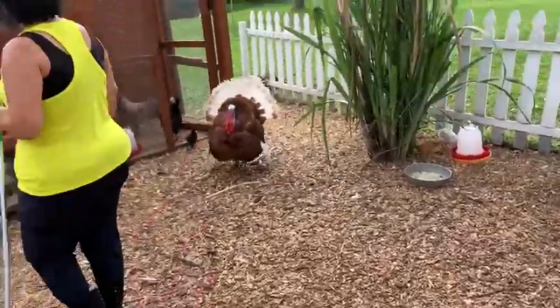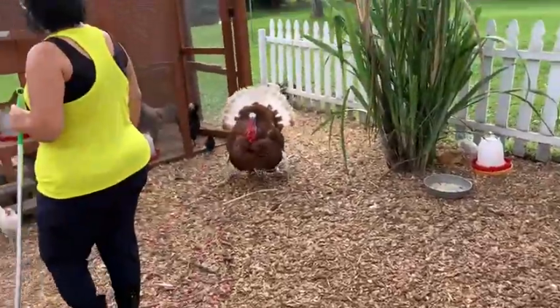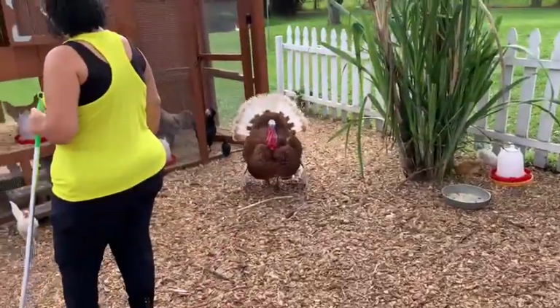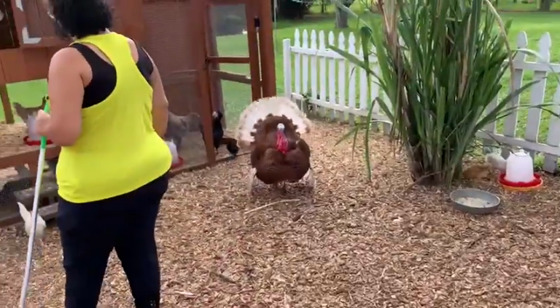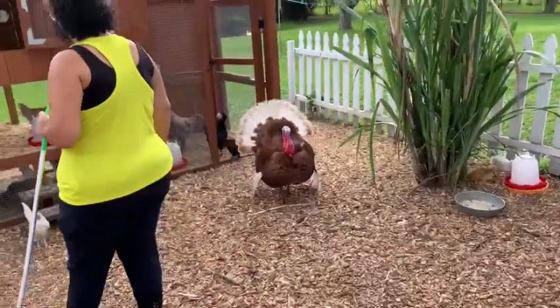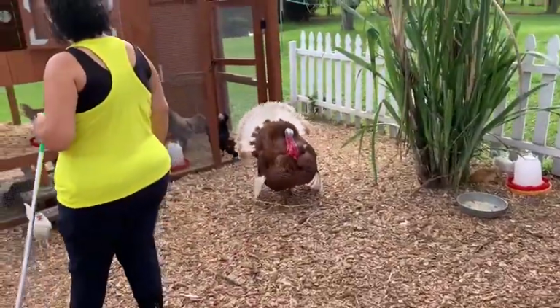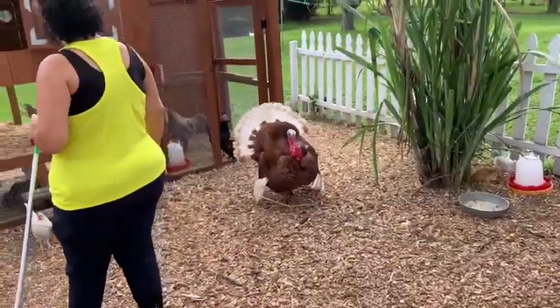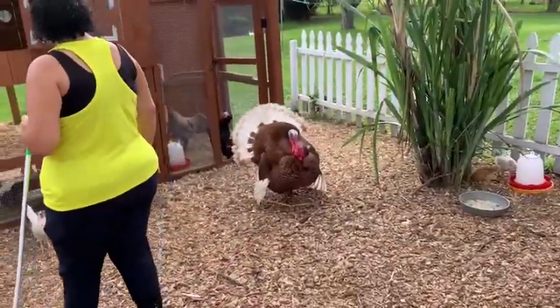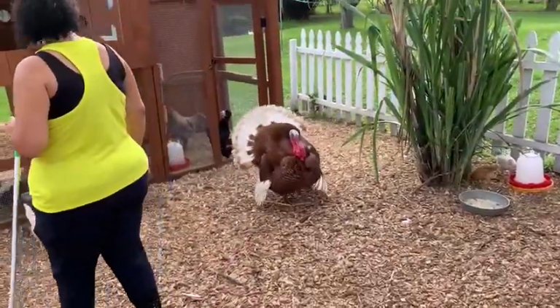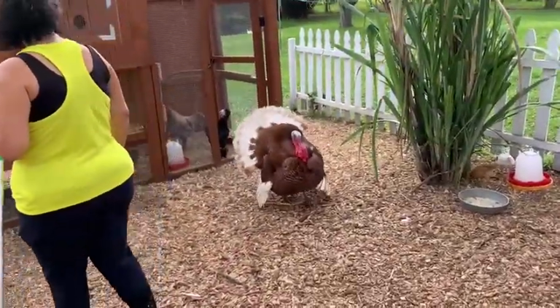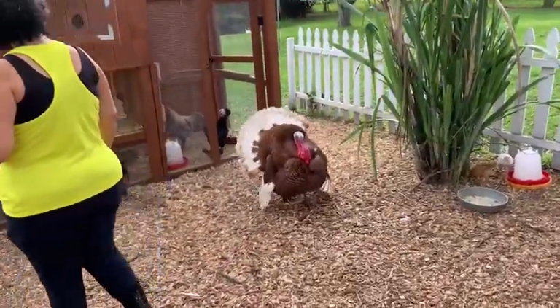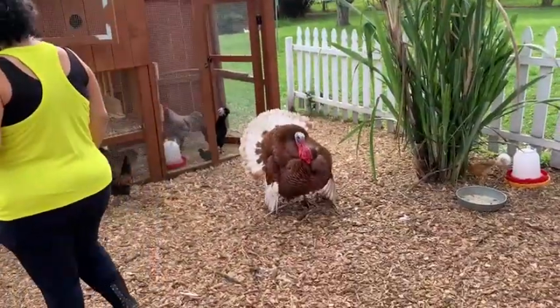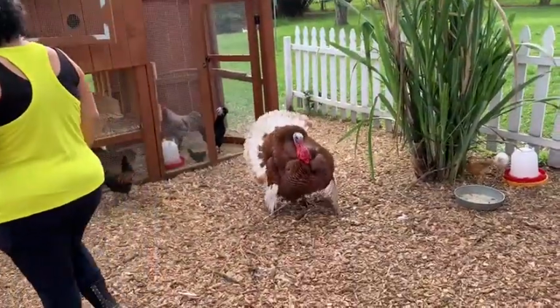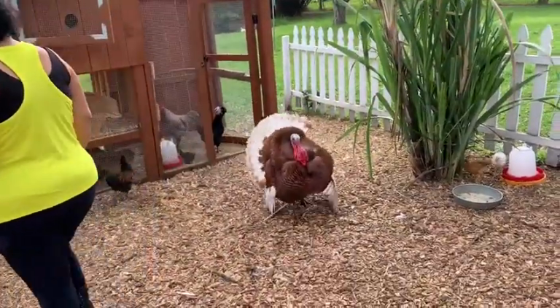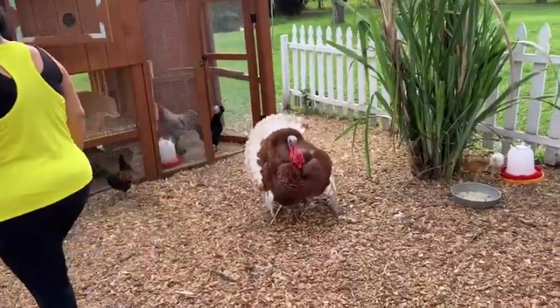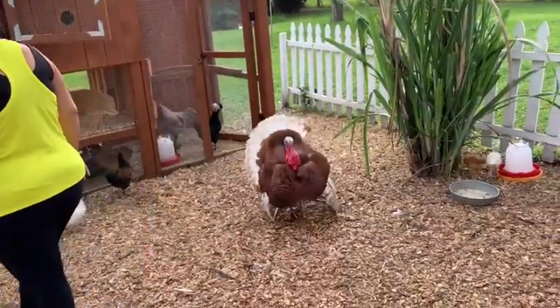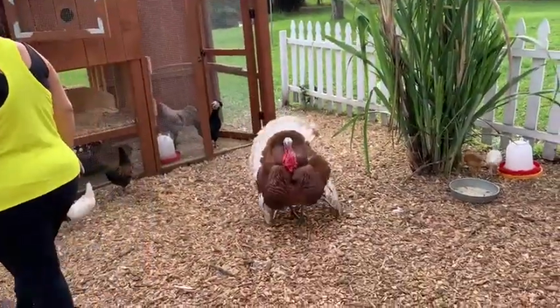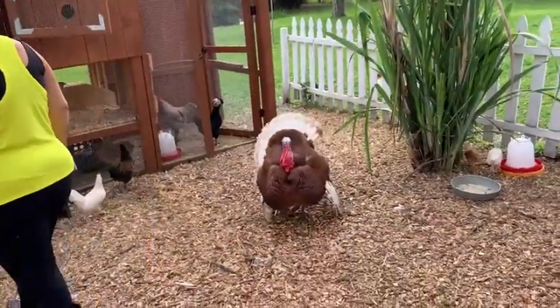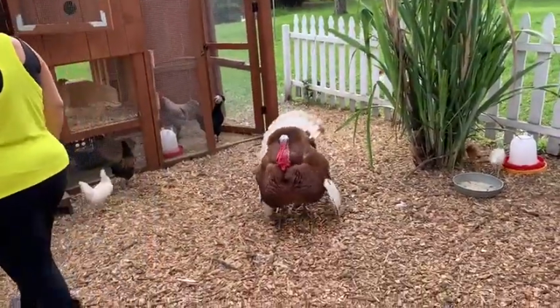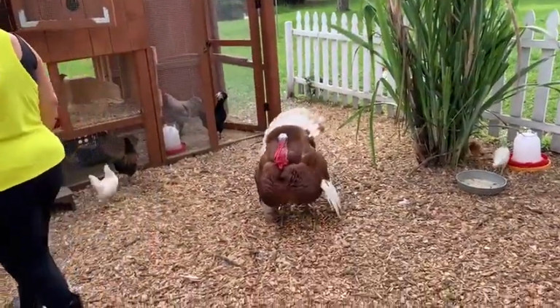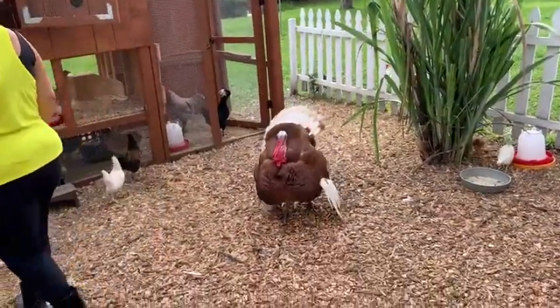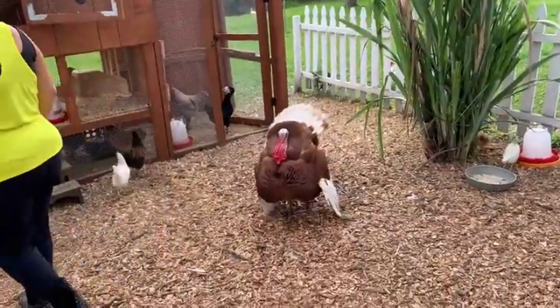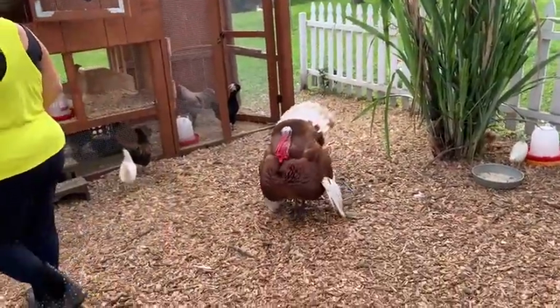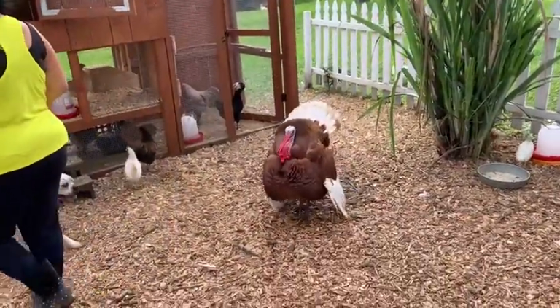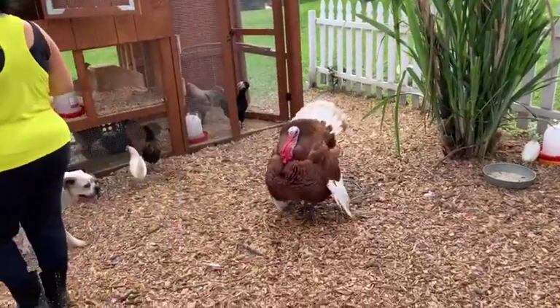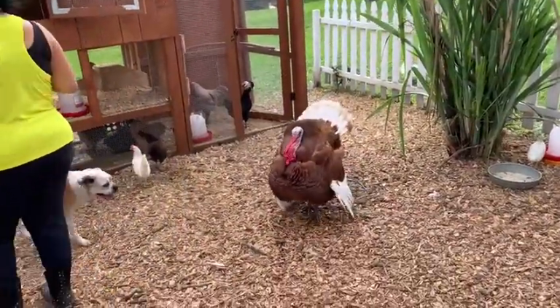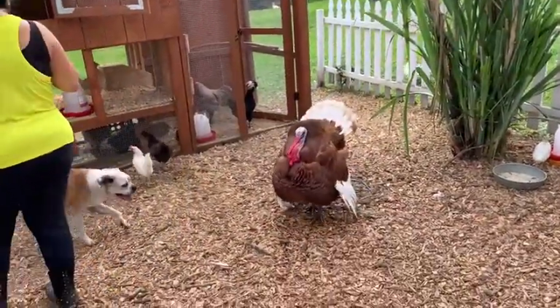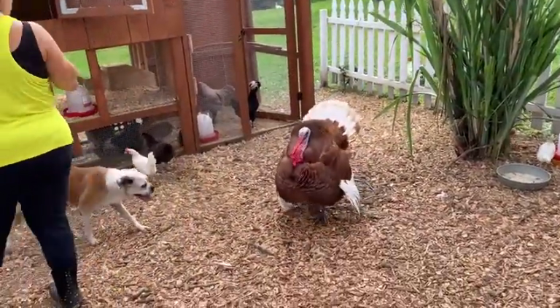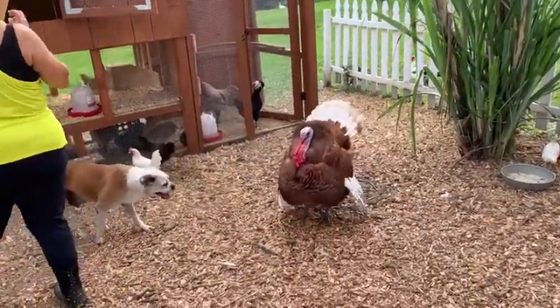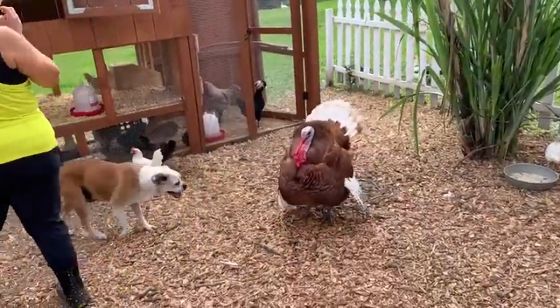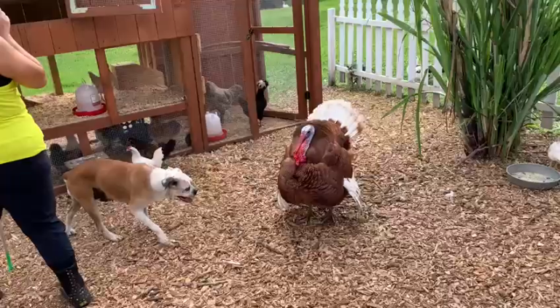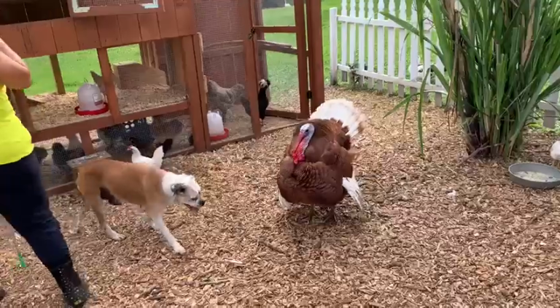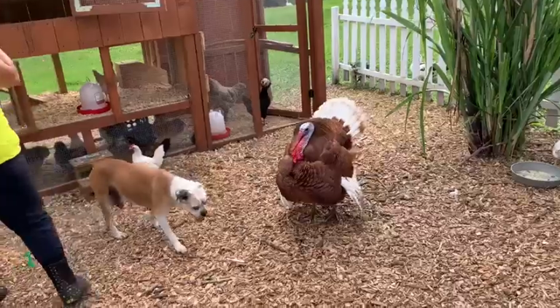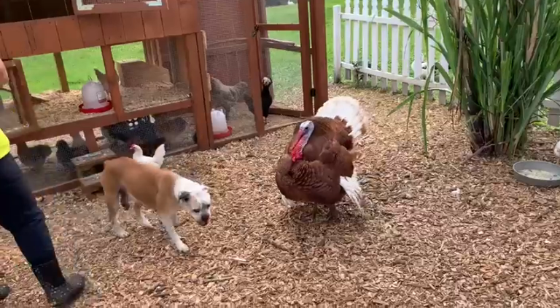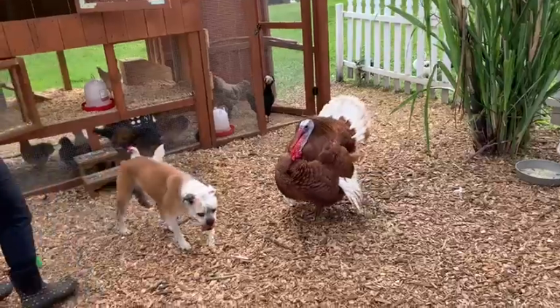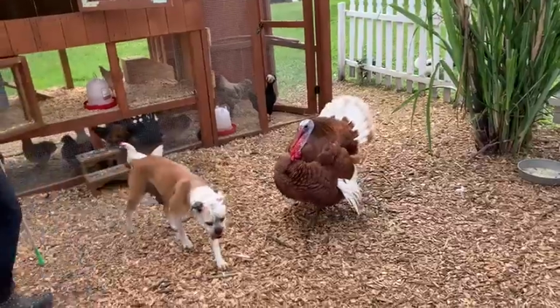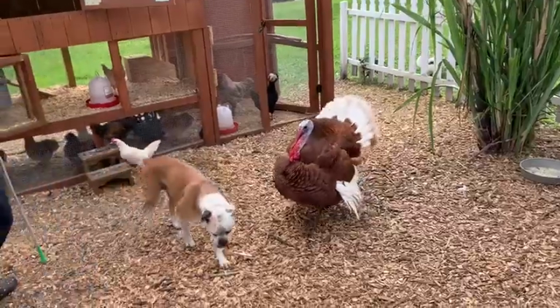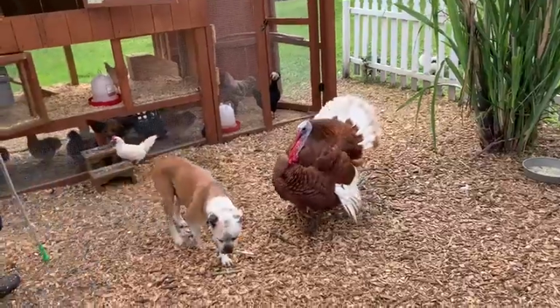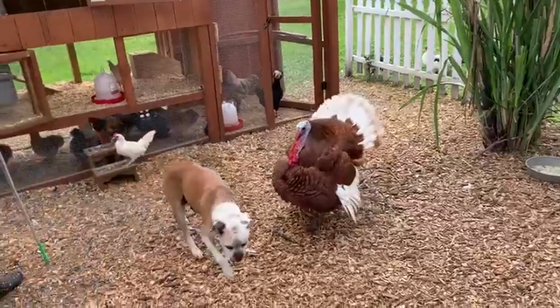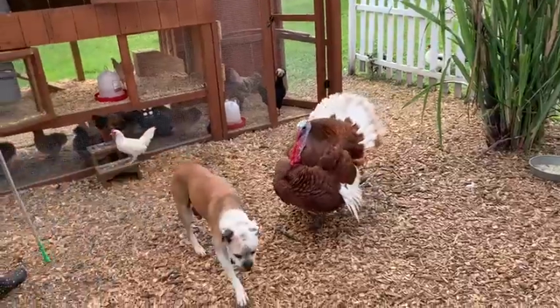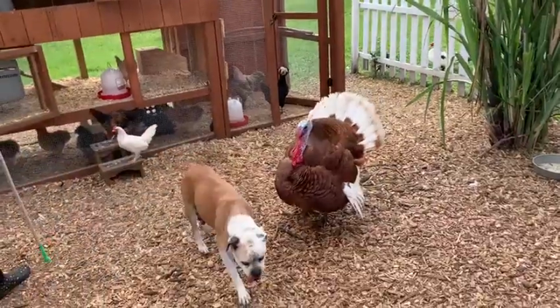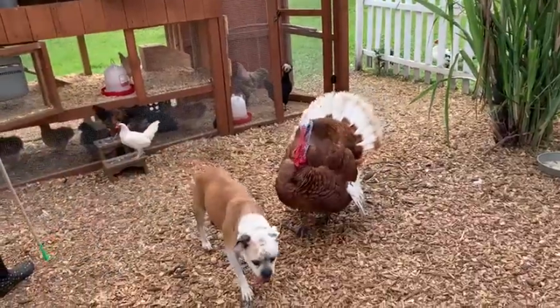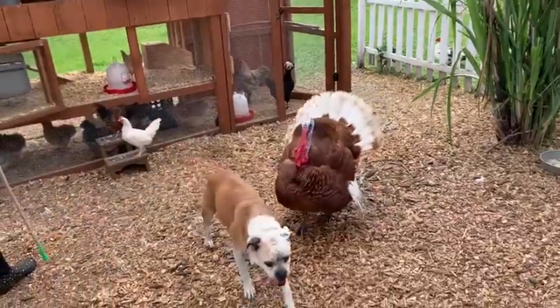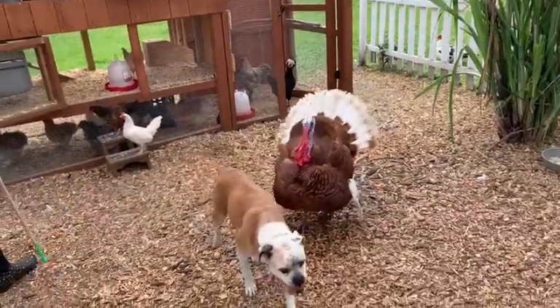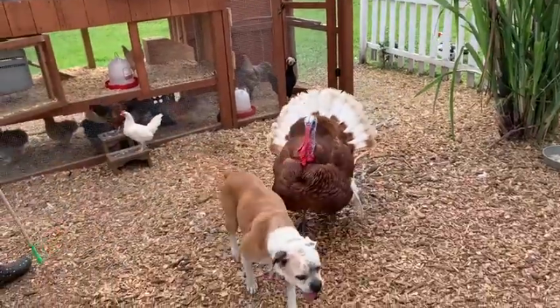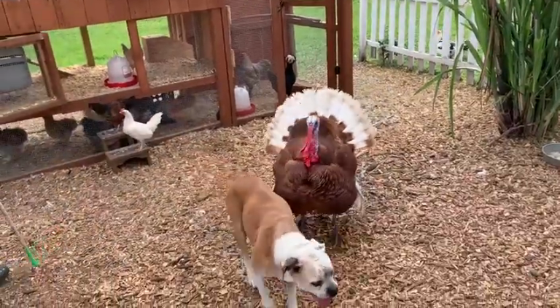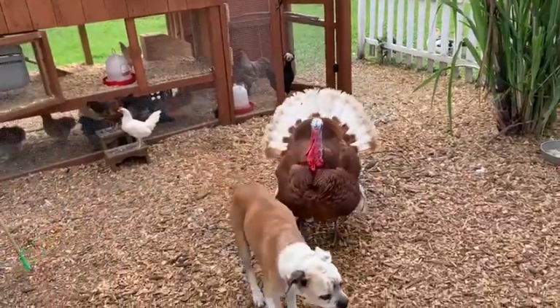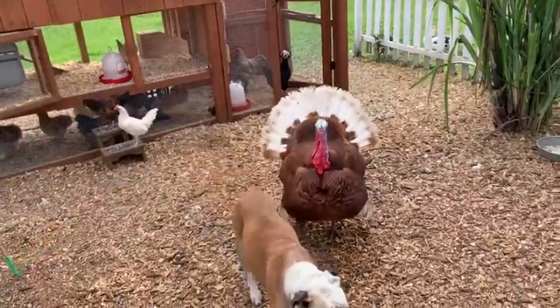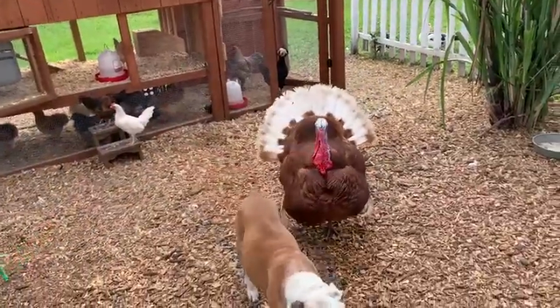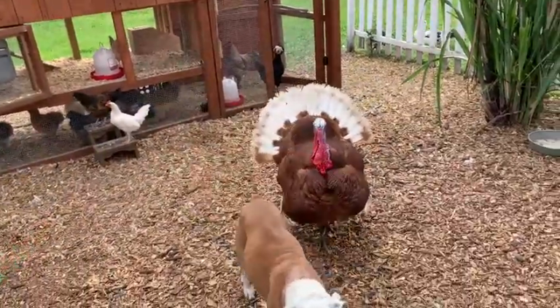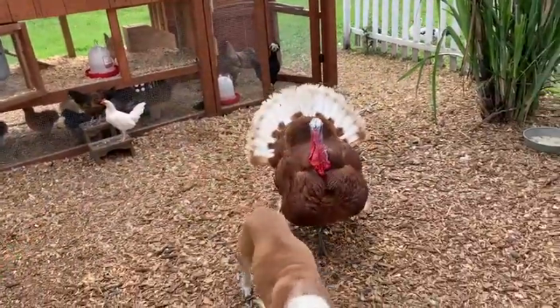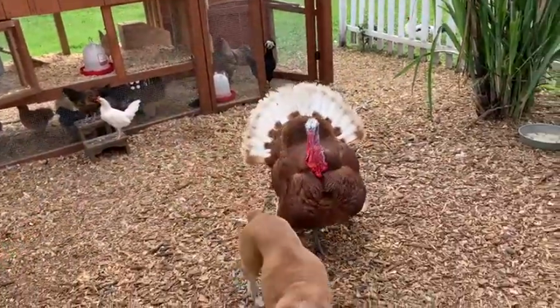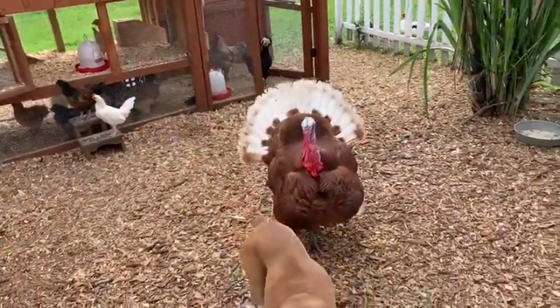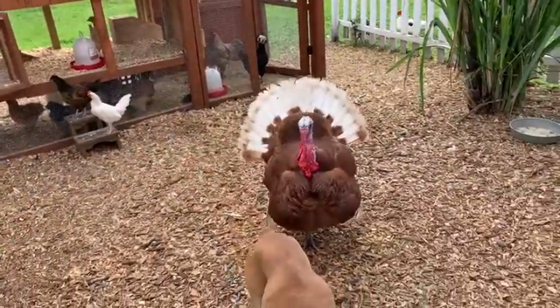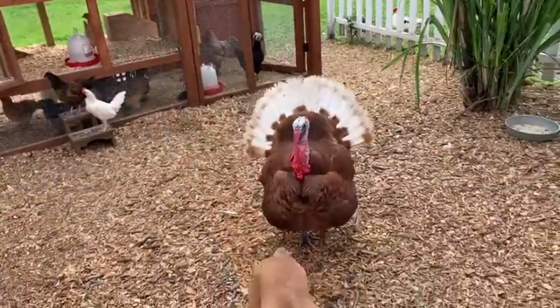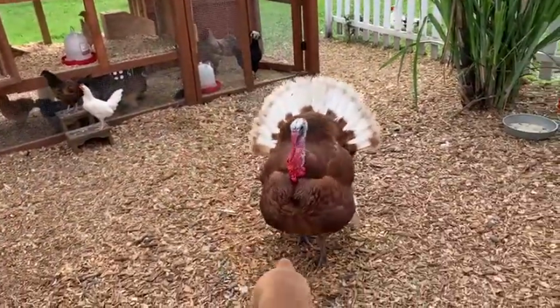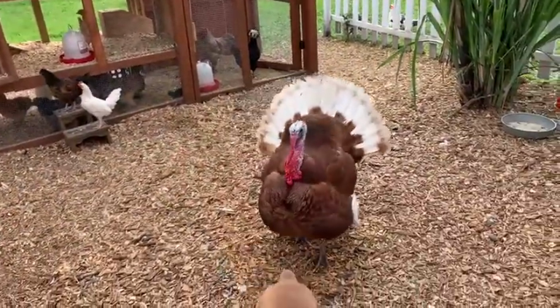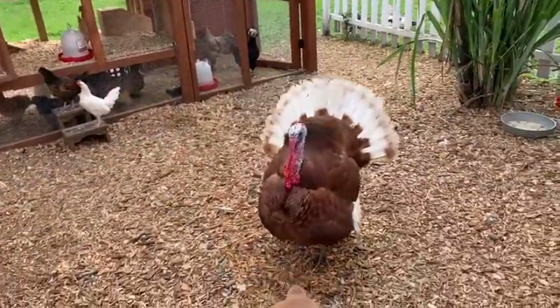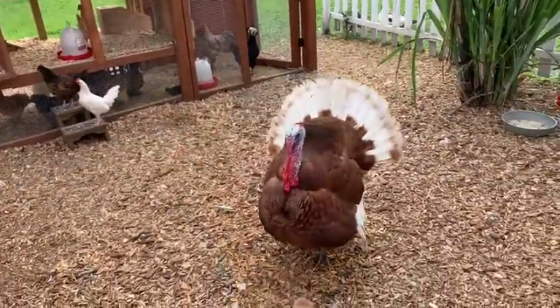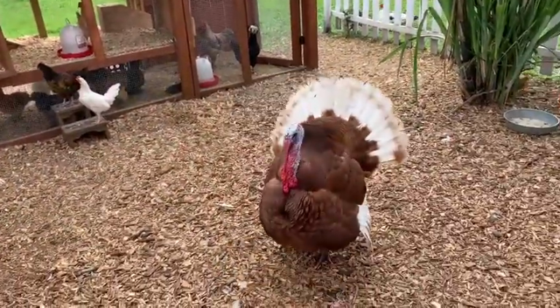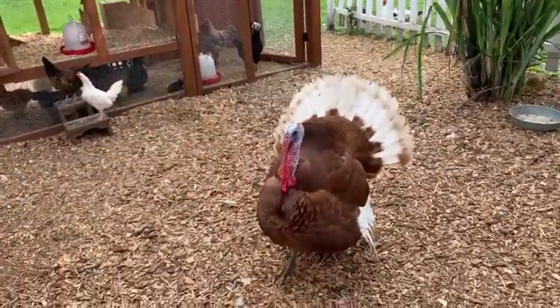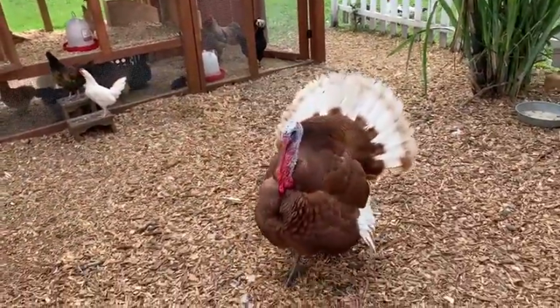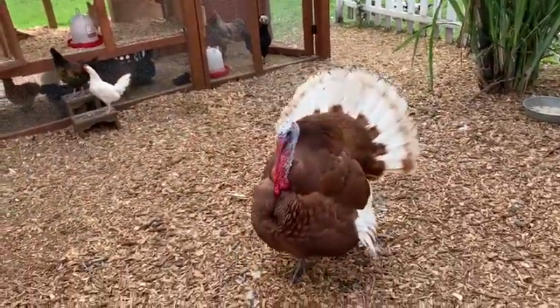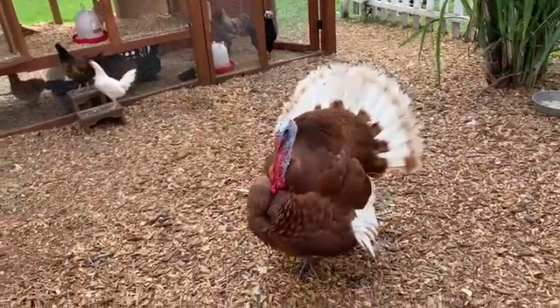Oh wow, look at the beautiful turkey. Holy cow. Look at that gobbler. My gosh.